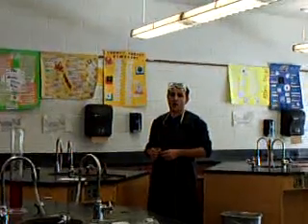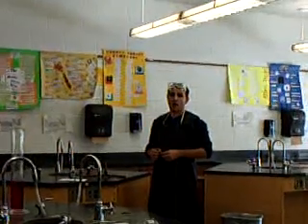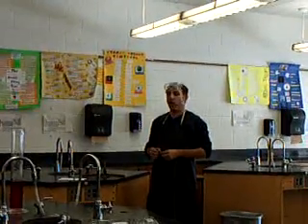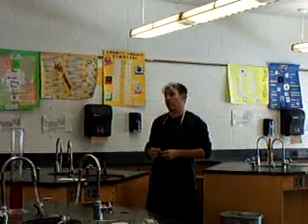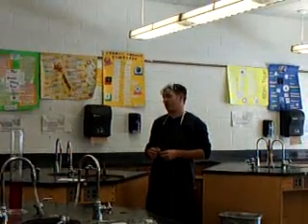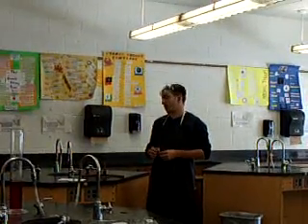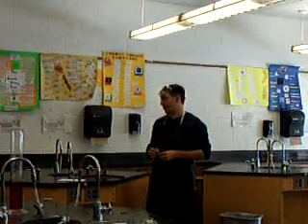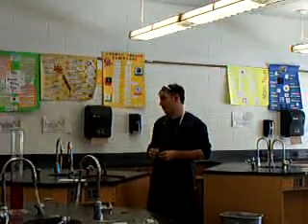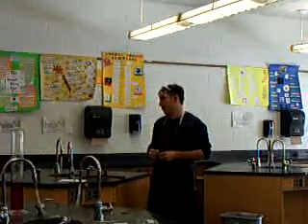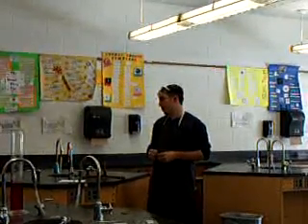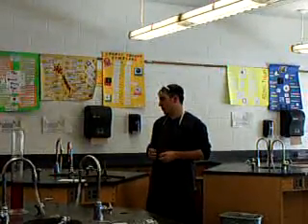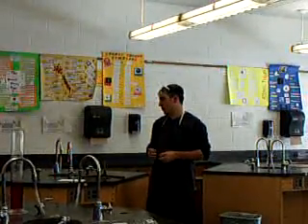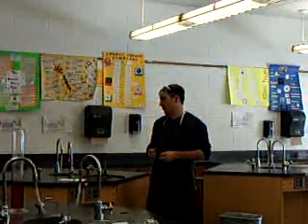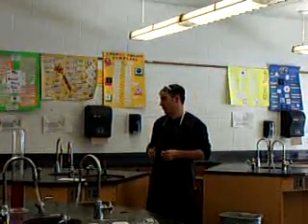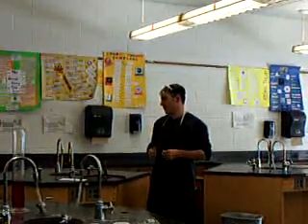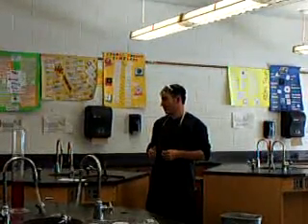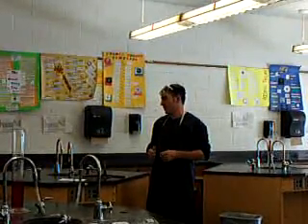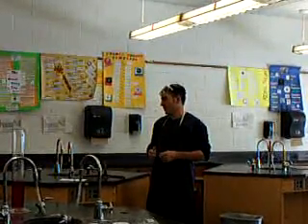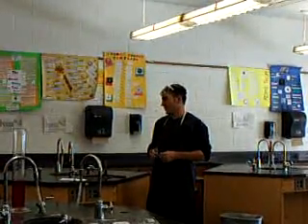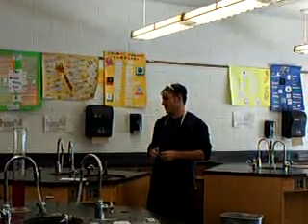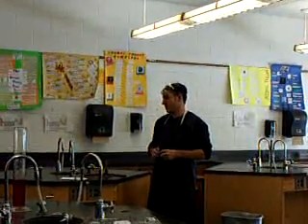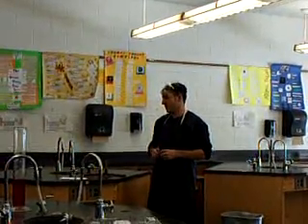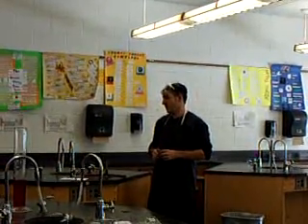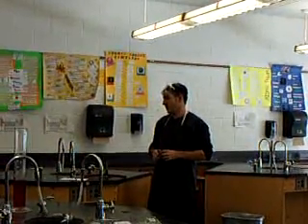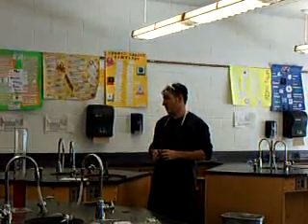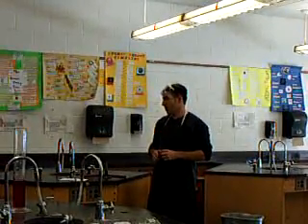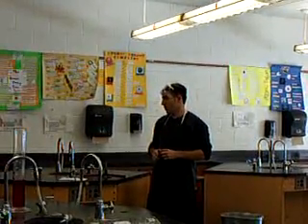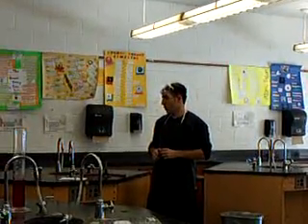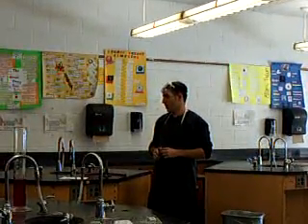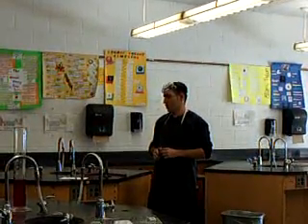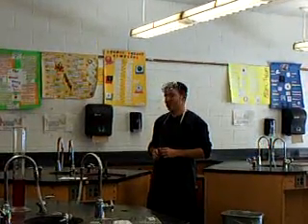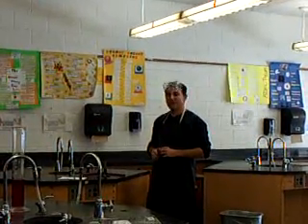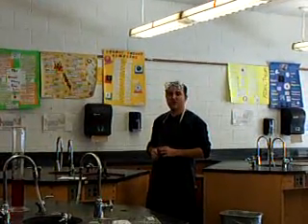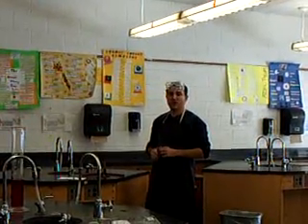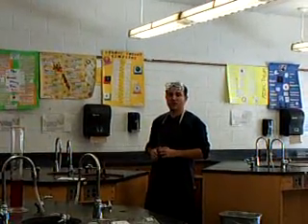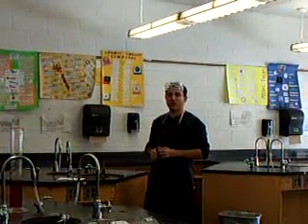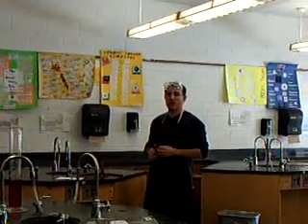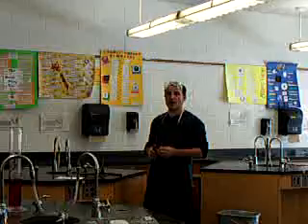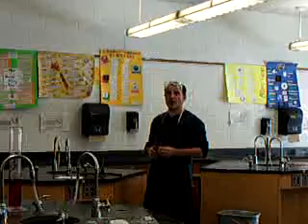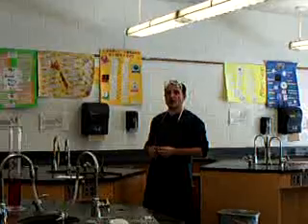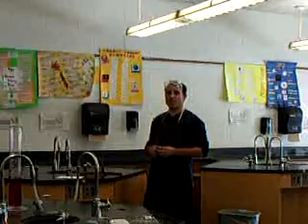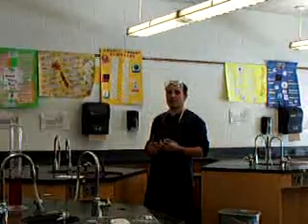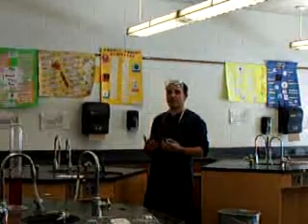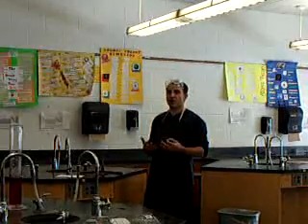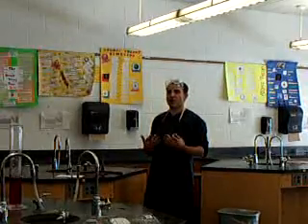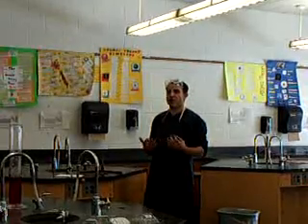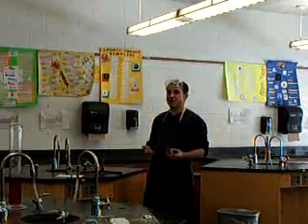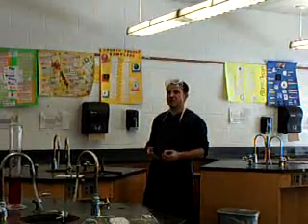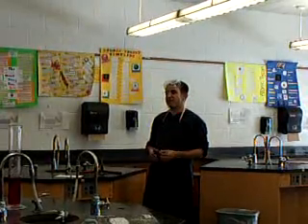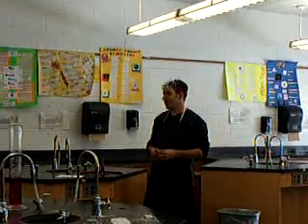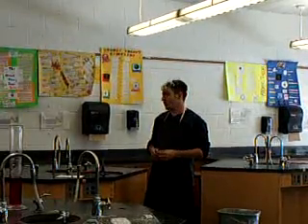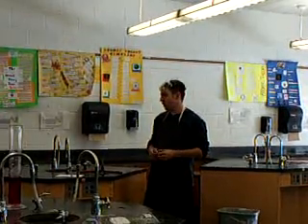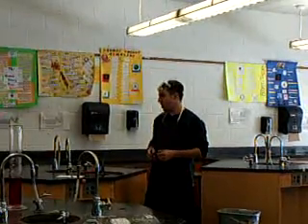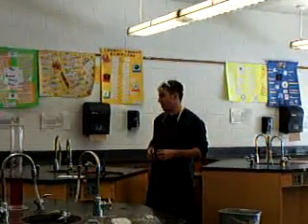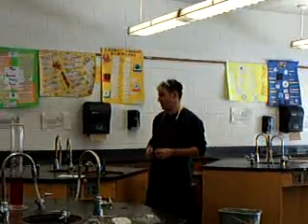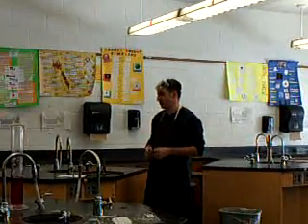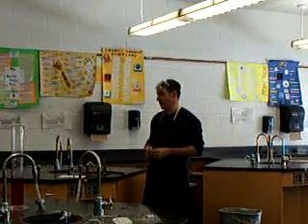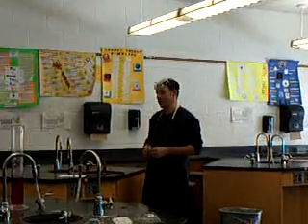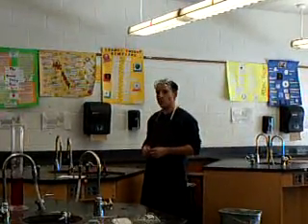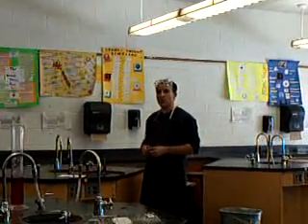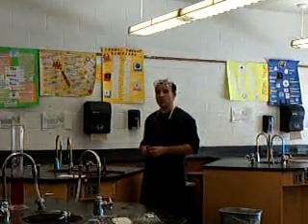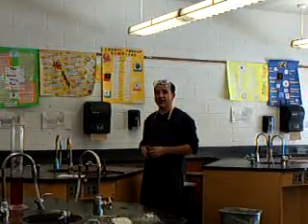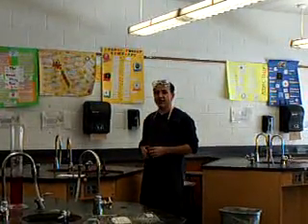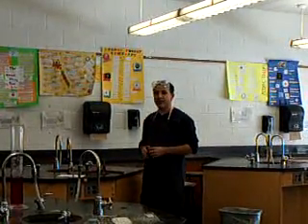Welcome to YouTube video series, video number one. This is how to light a Bunsen burner and the safety precautions that go with it.